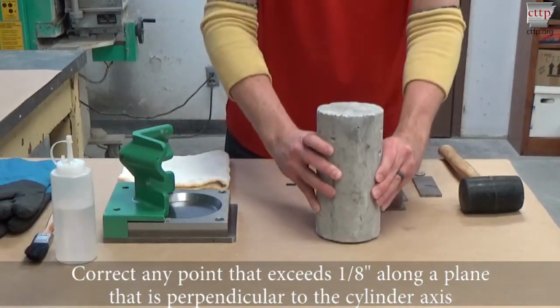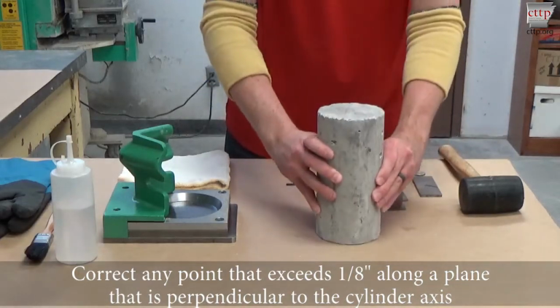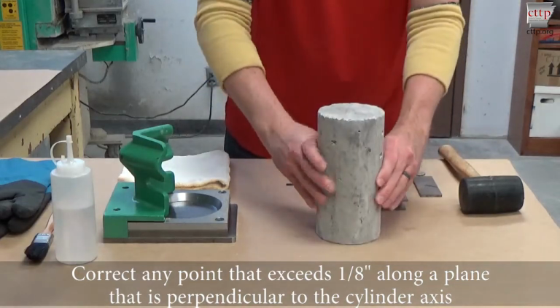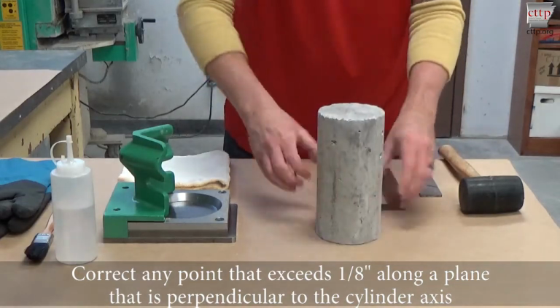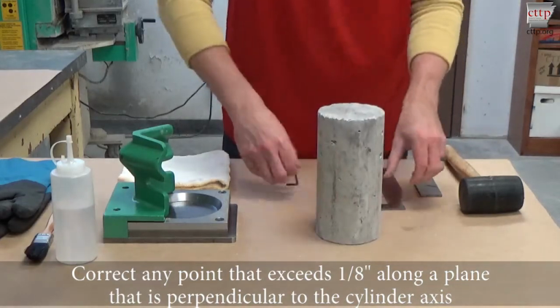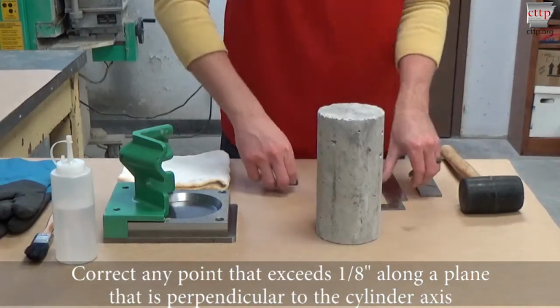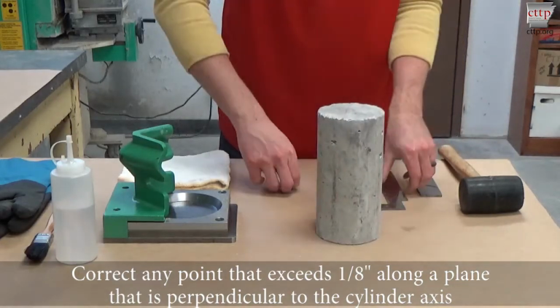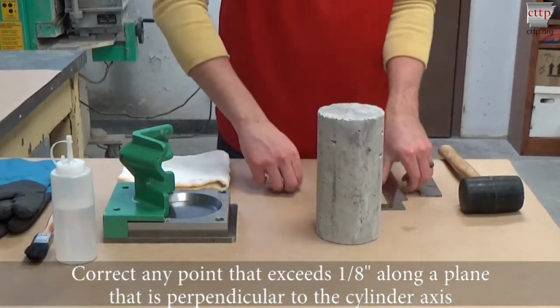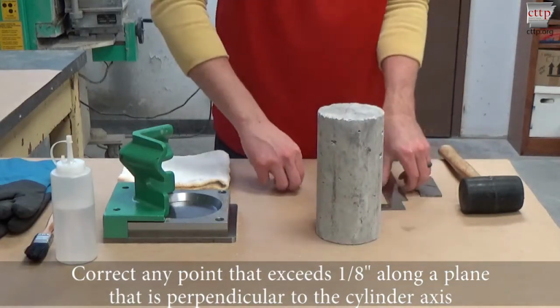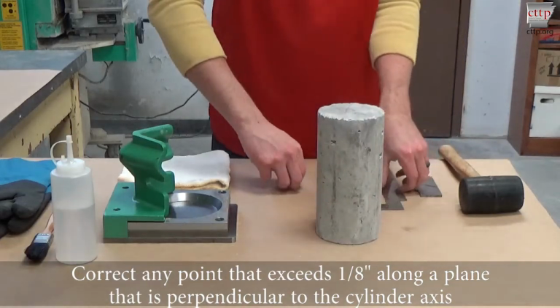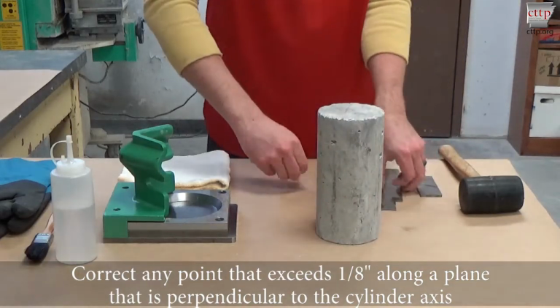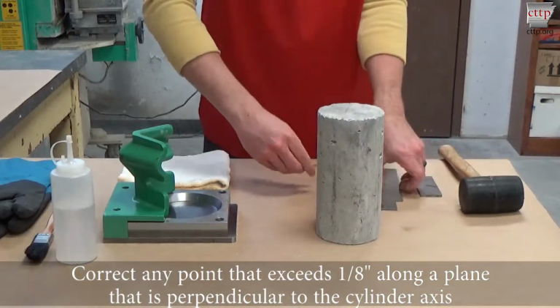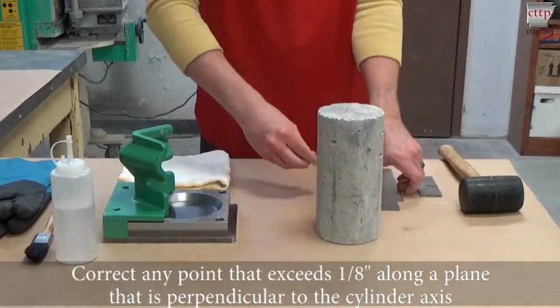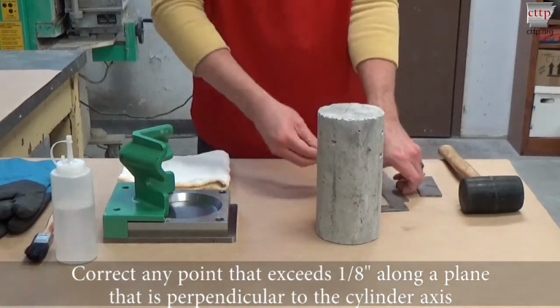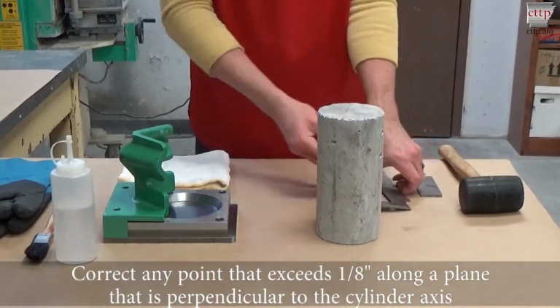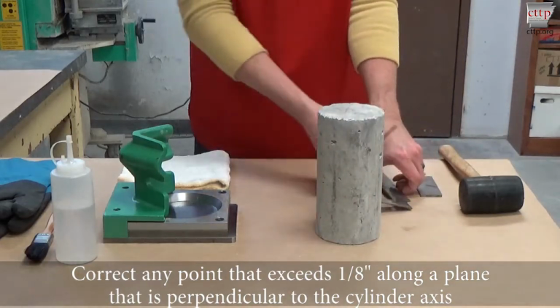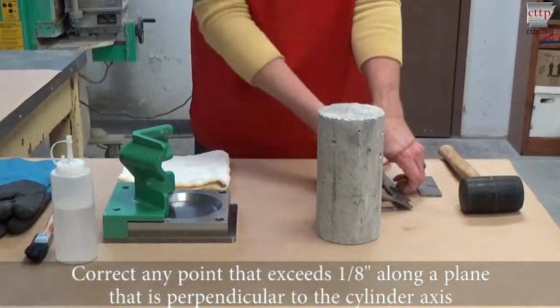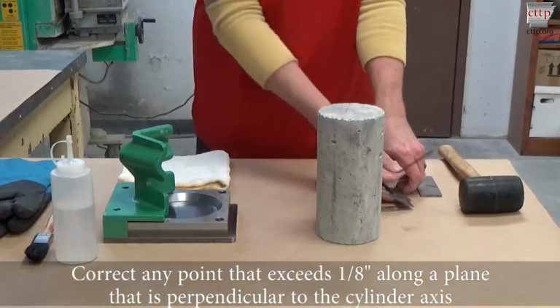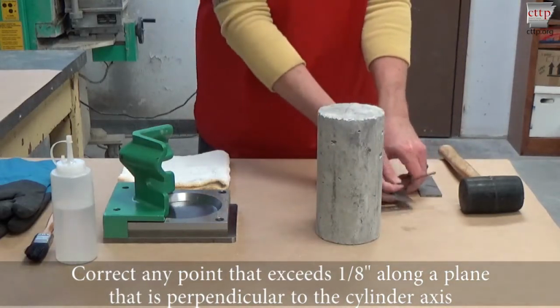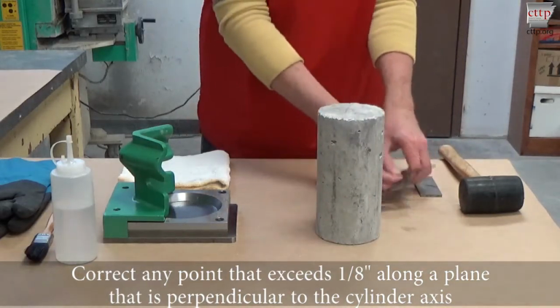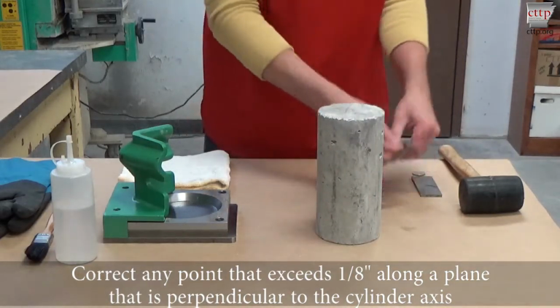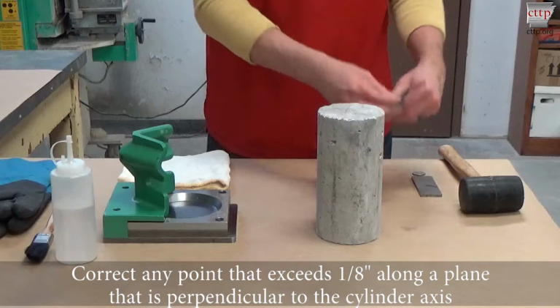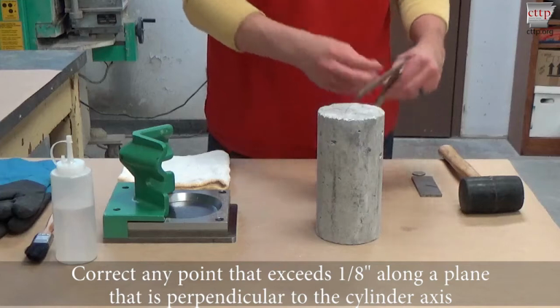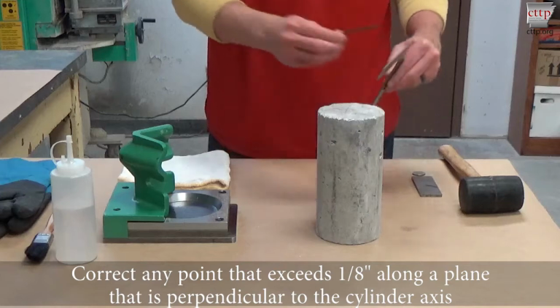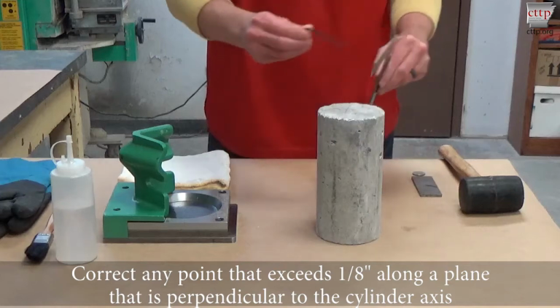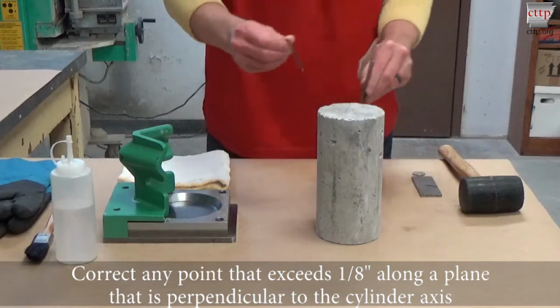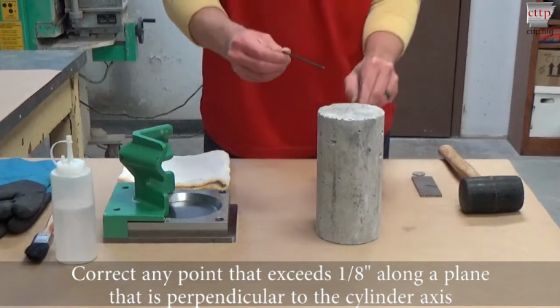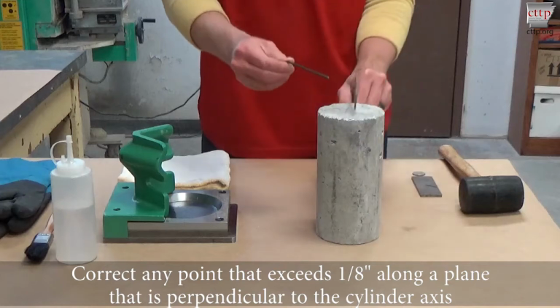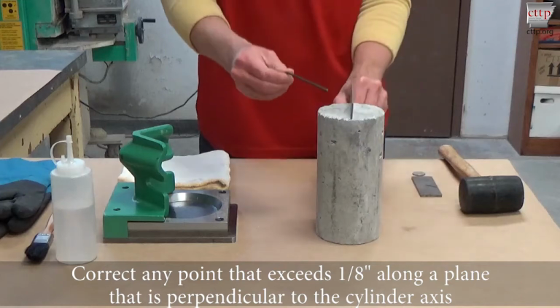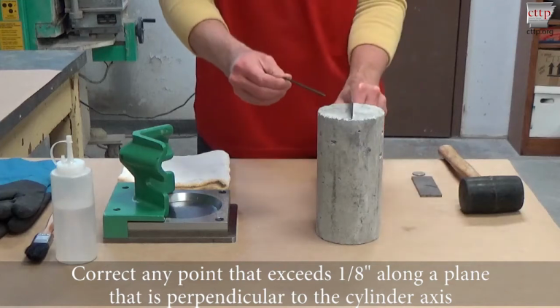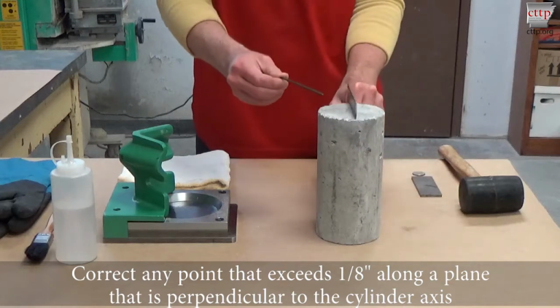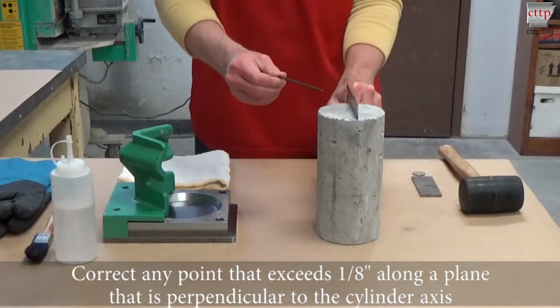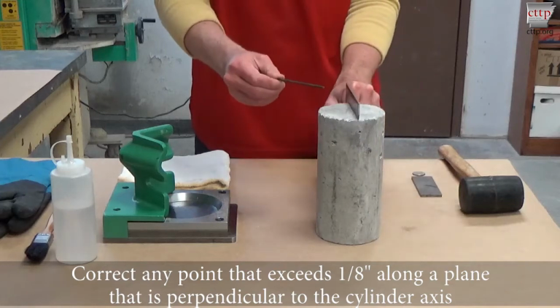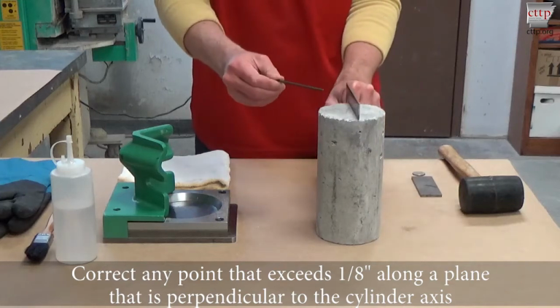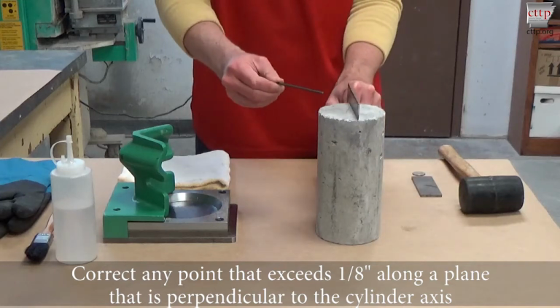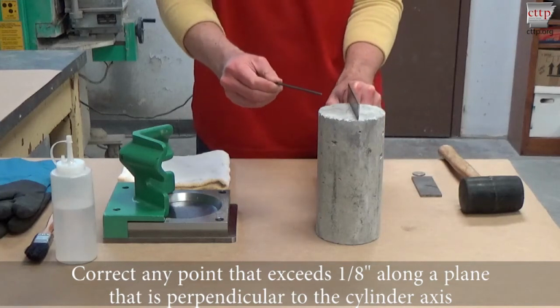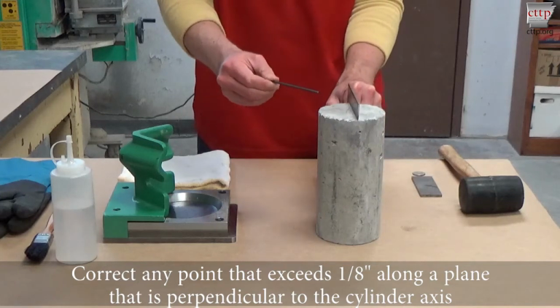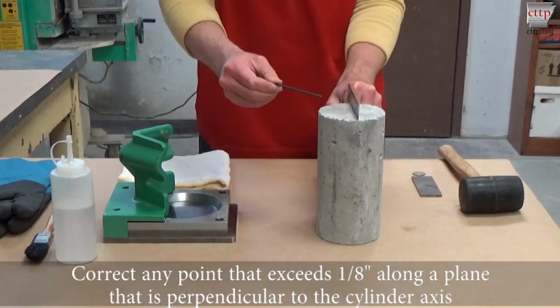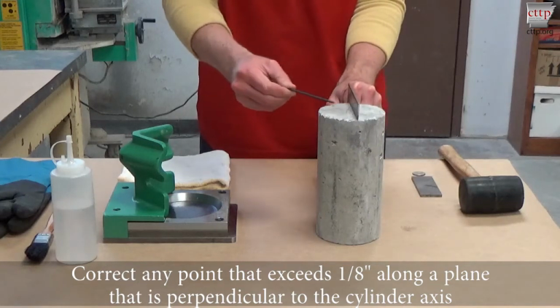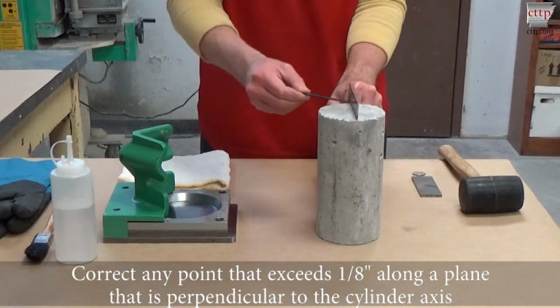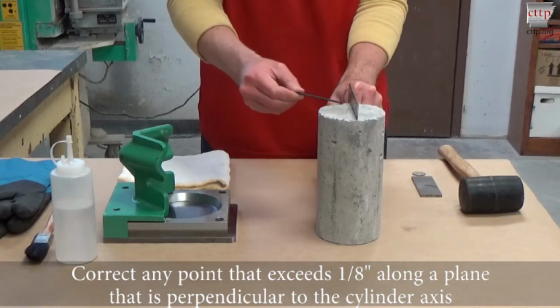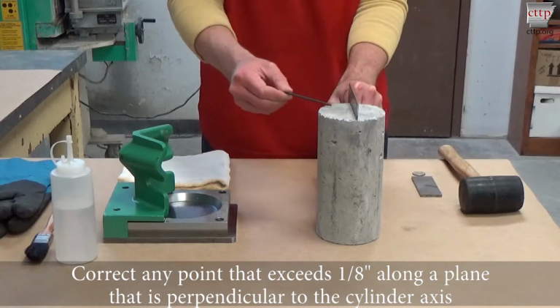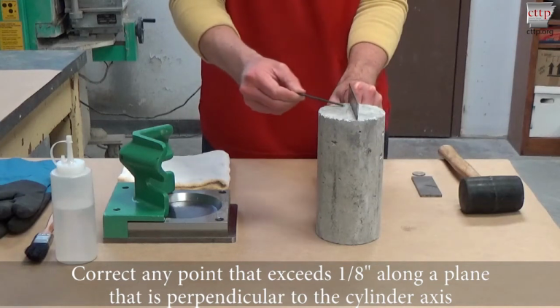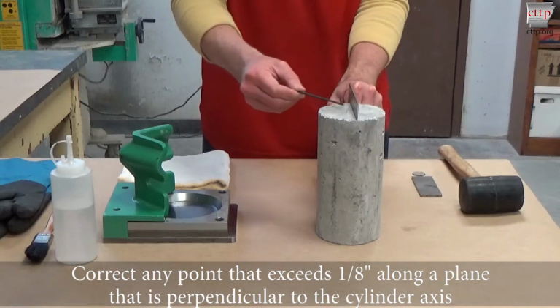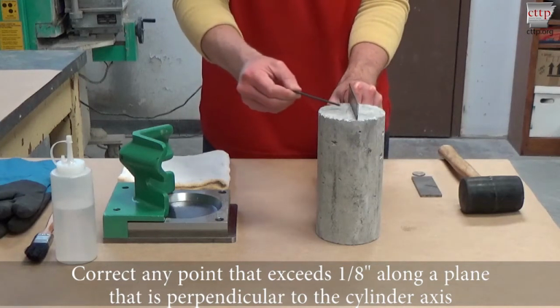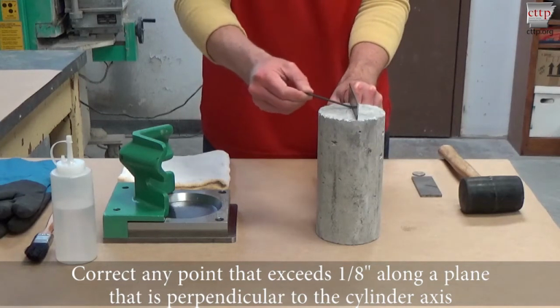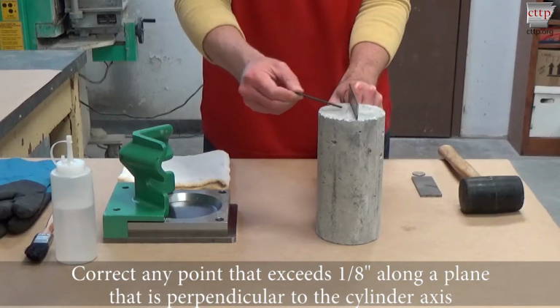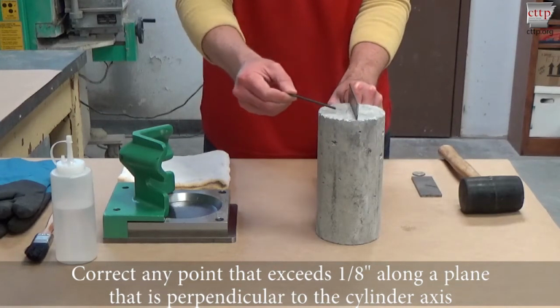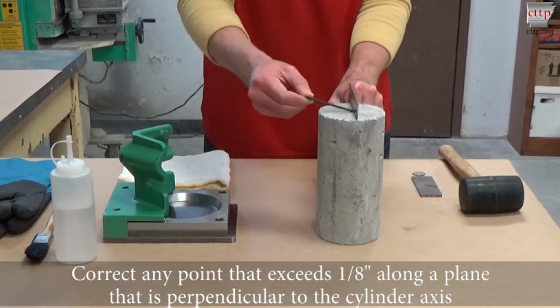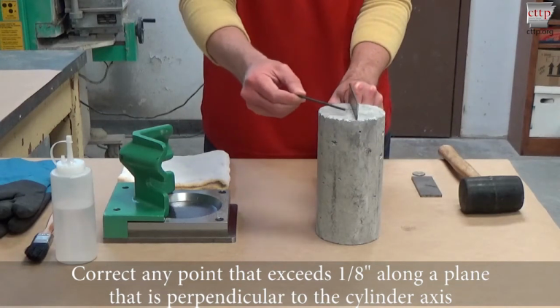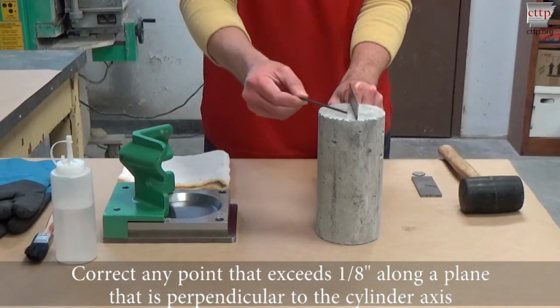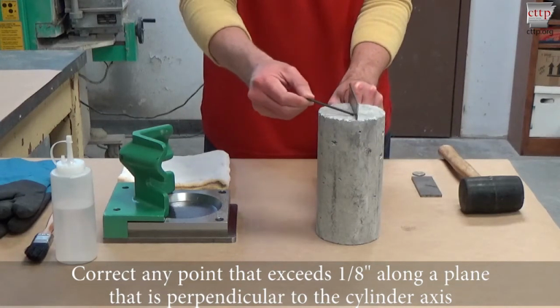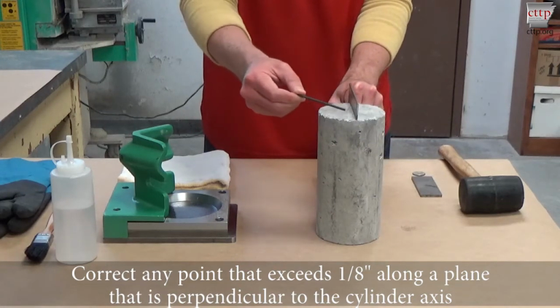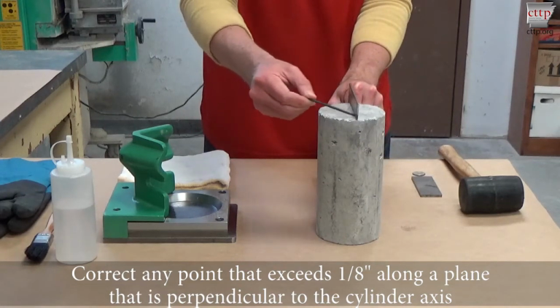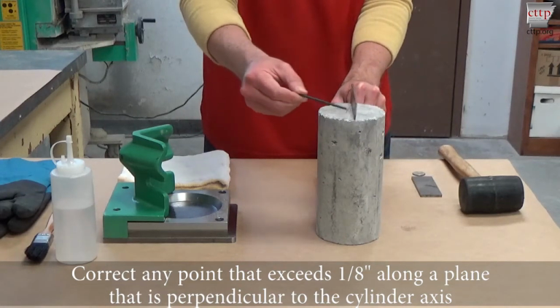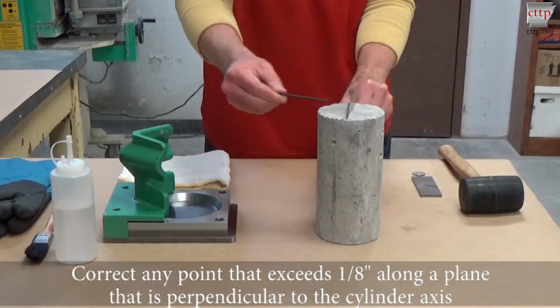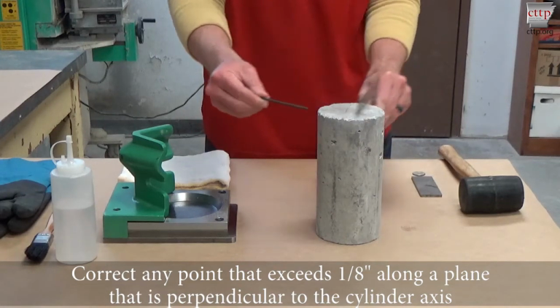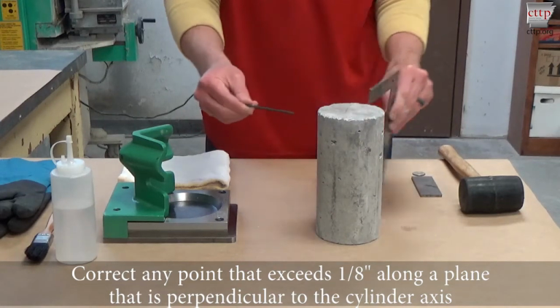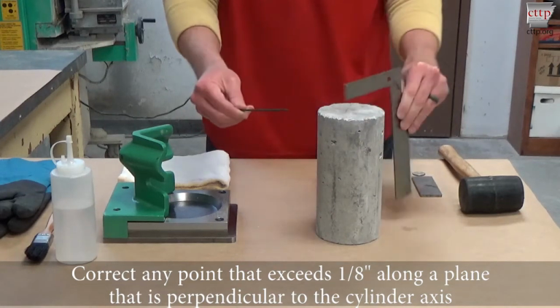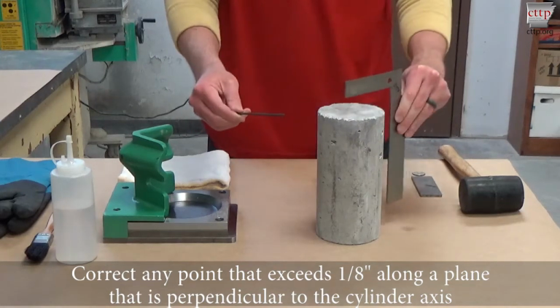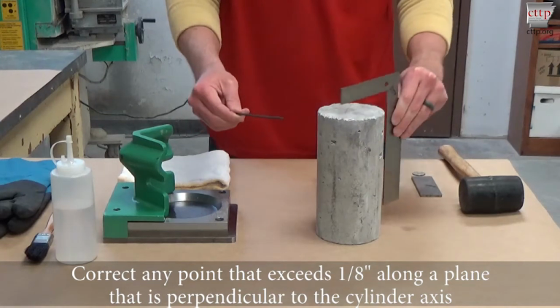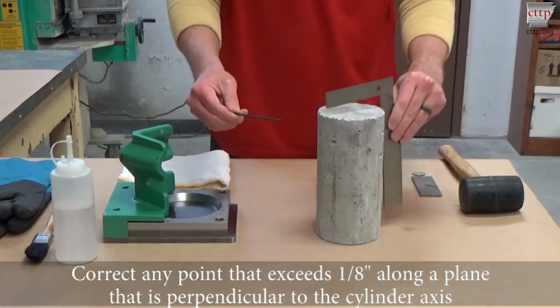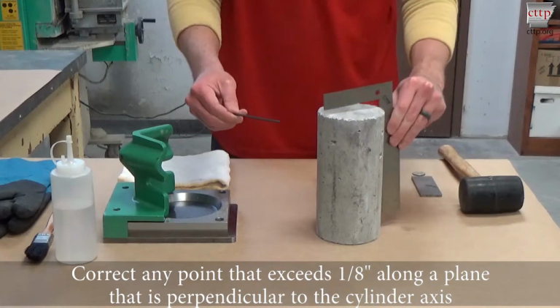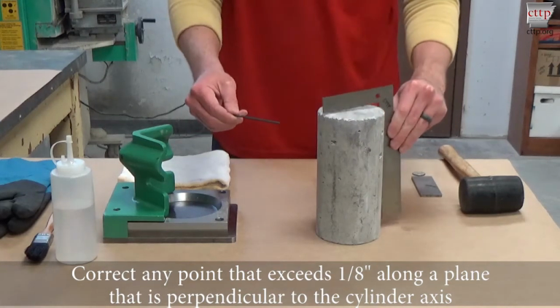If the eighth of an inch feeler gauge passes between the cylinder and the square, the cylinder end must be corrected.